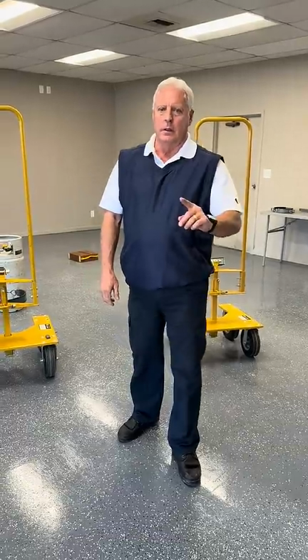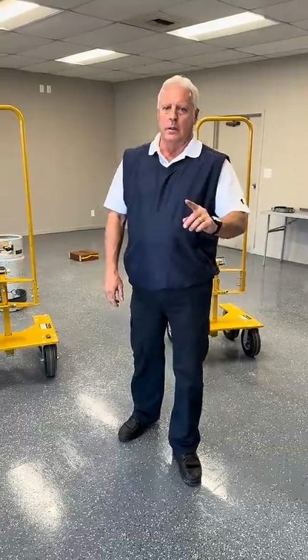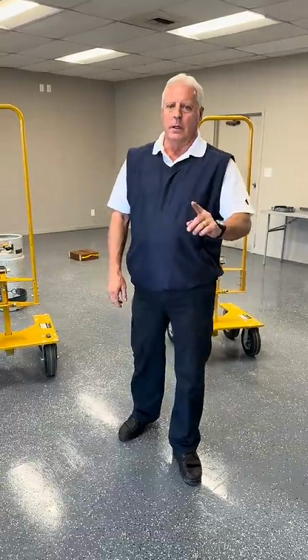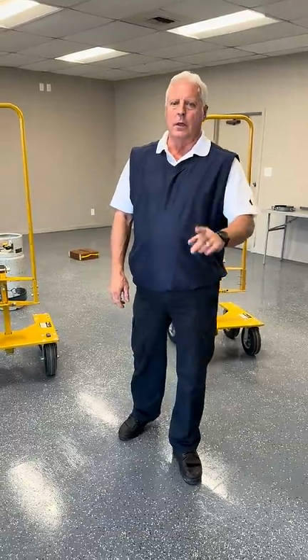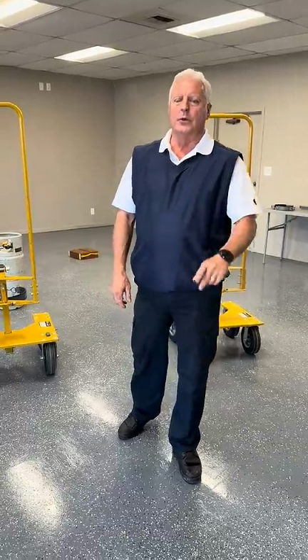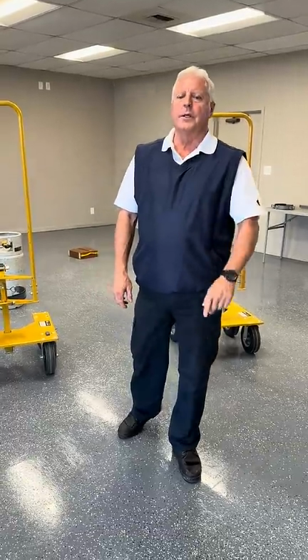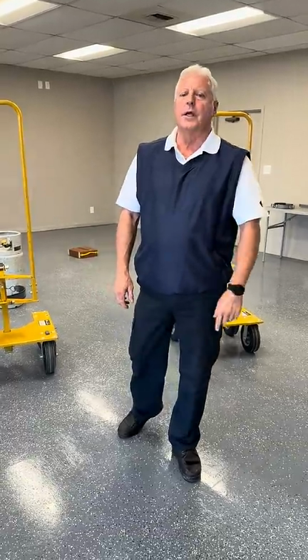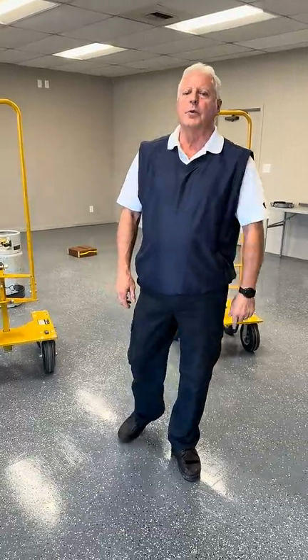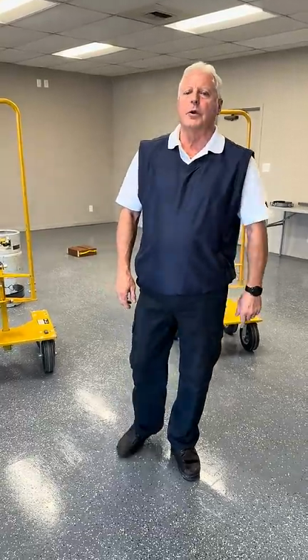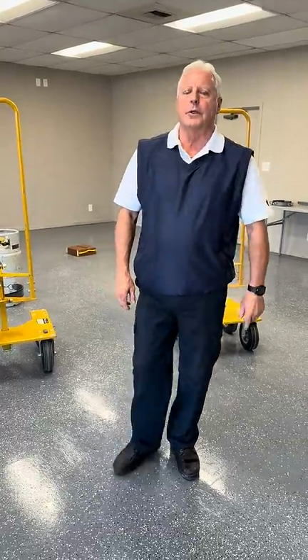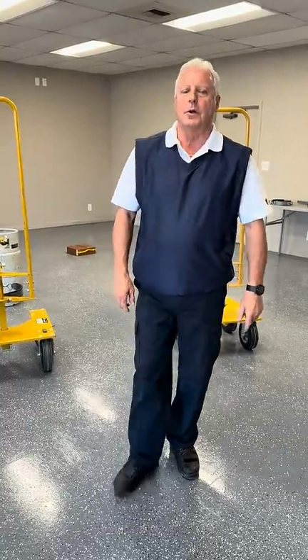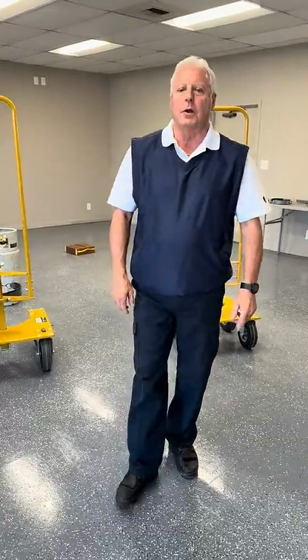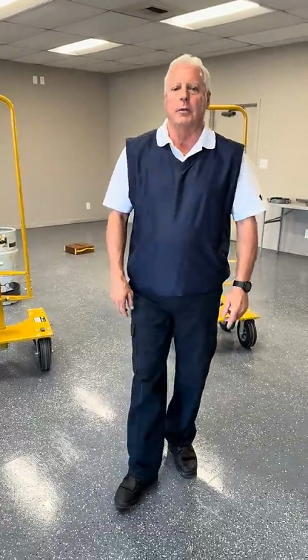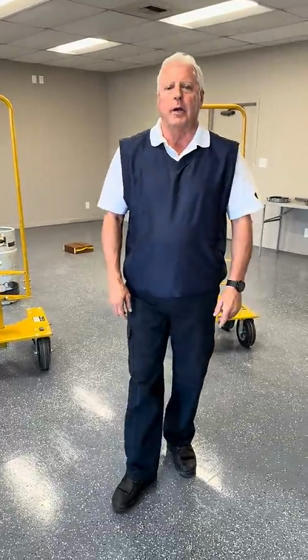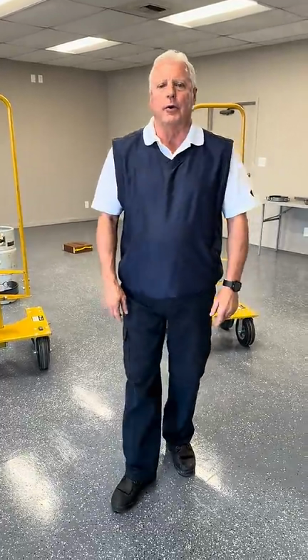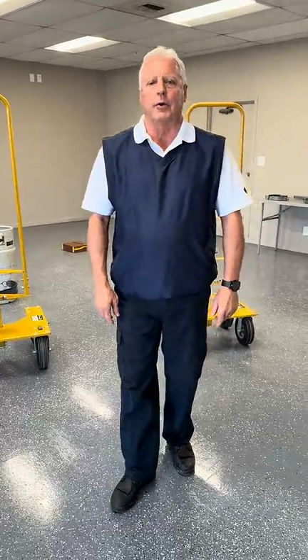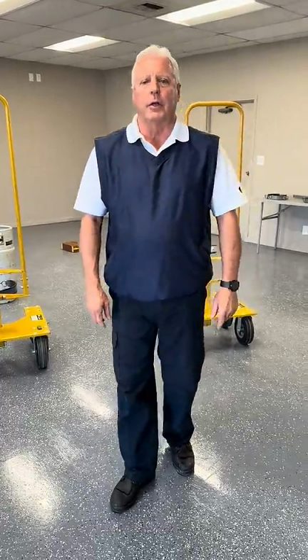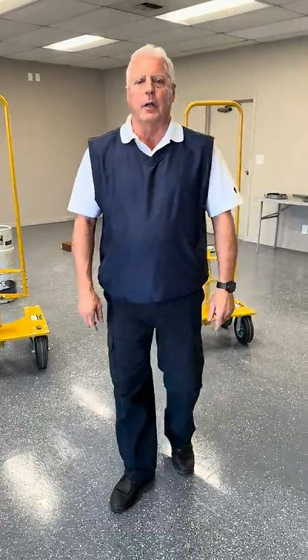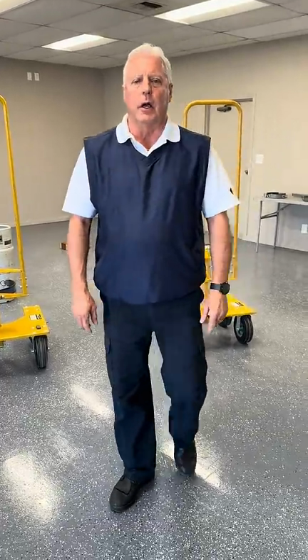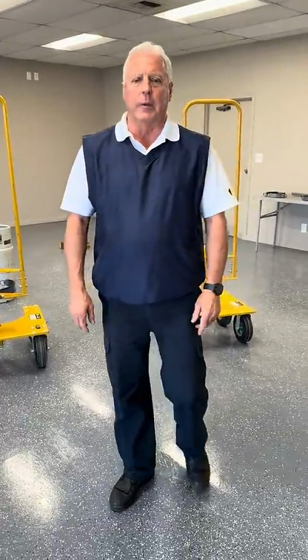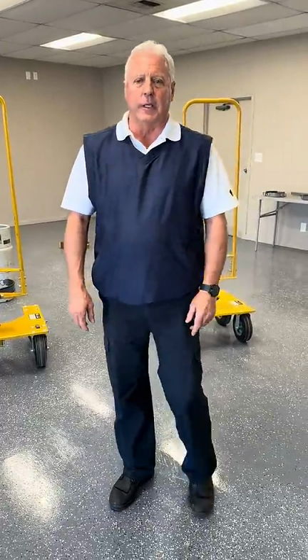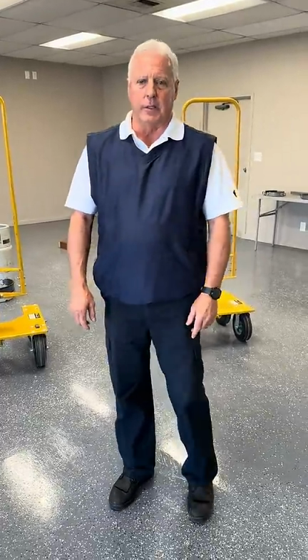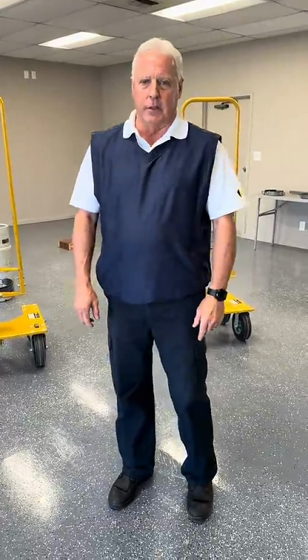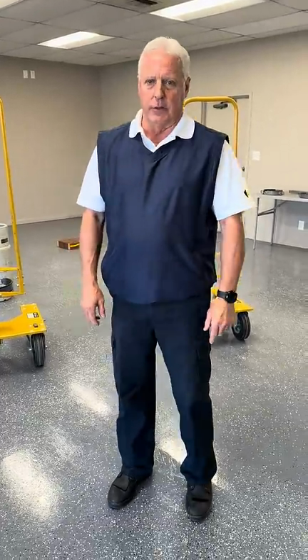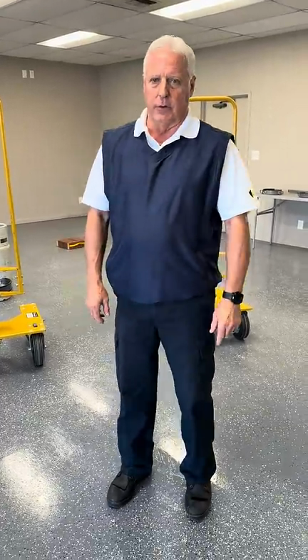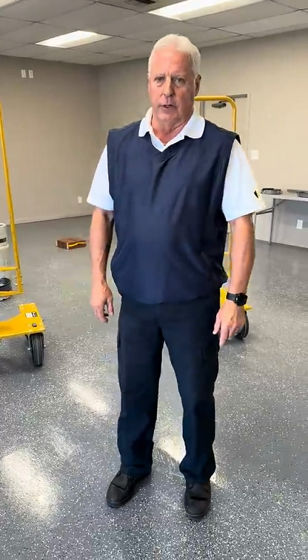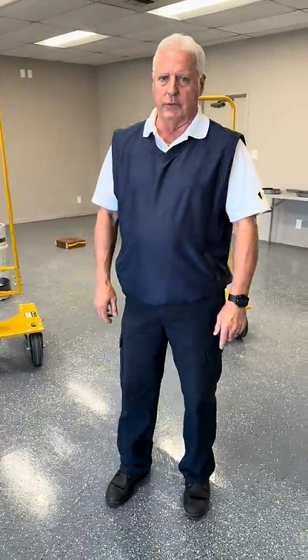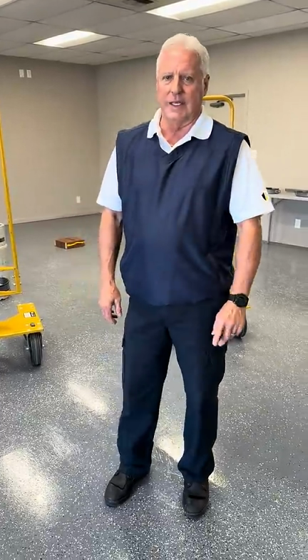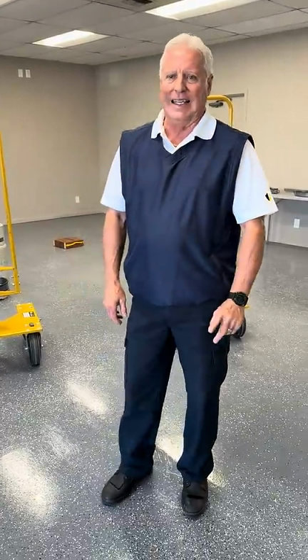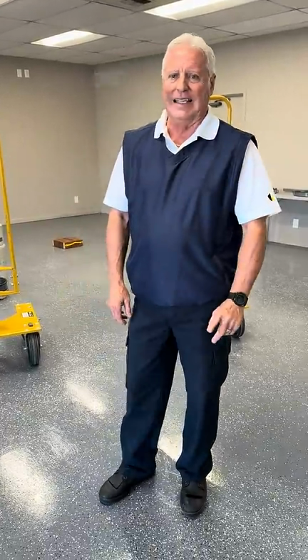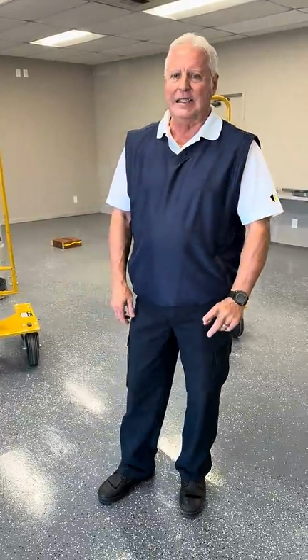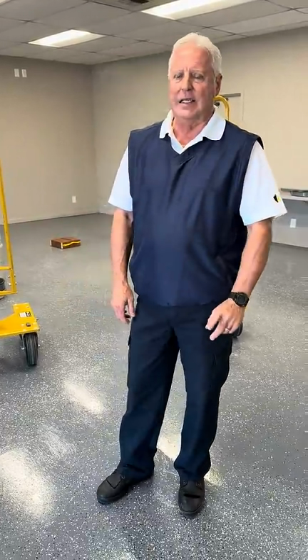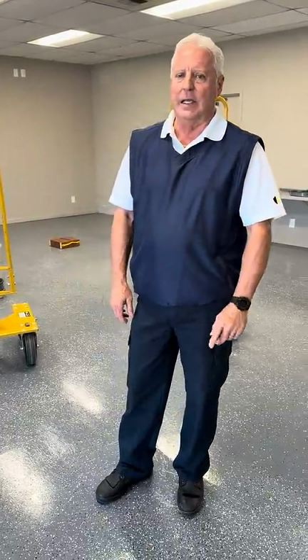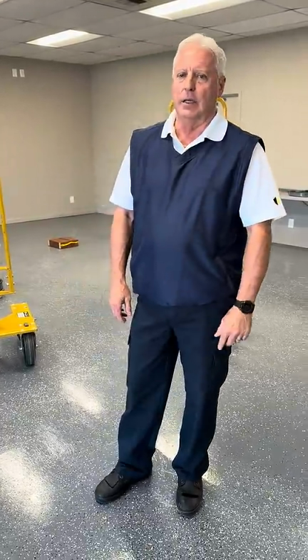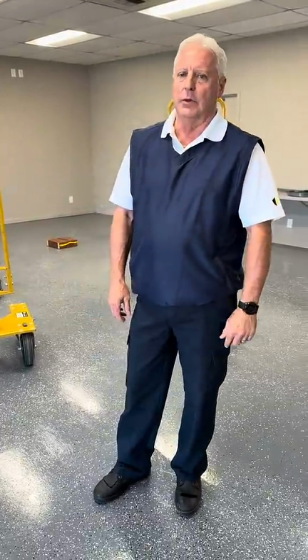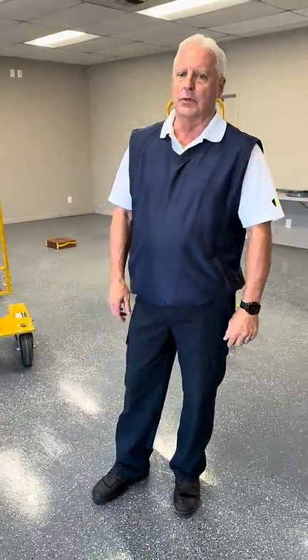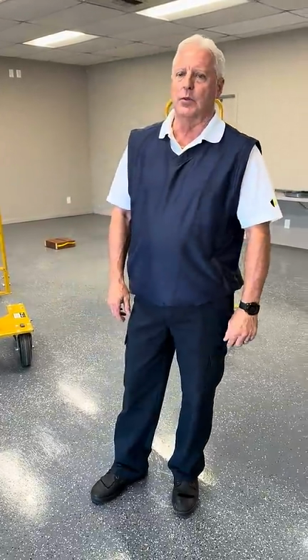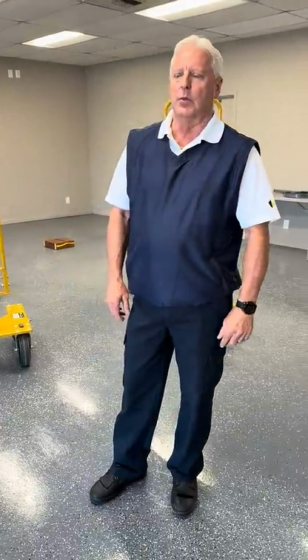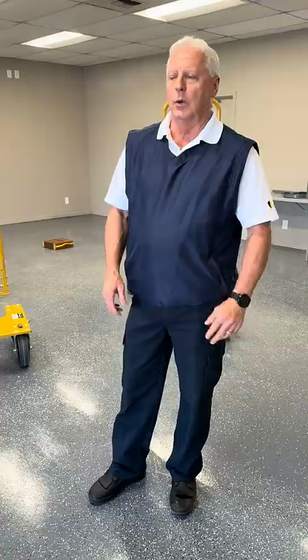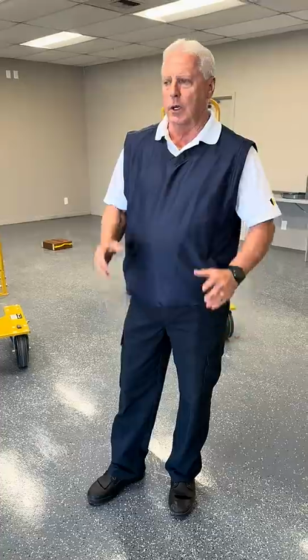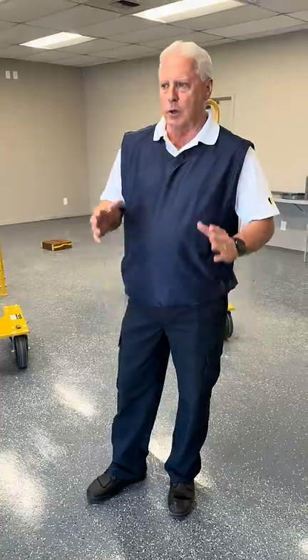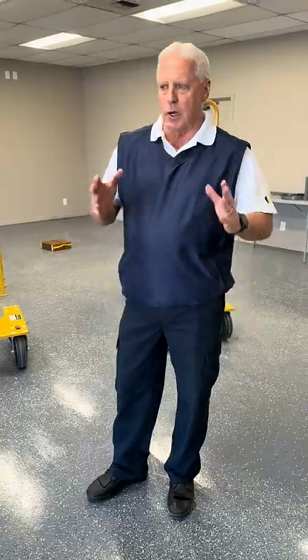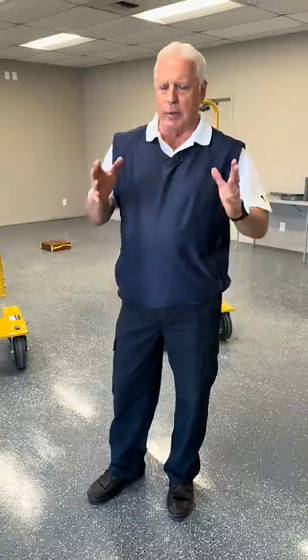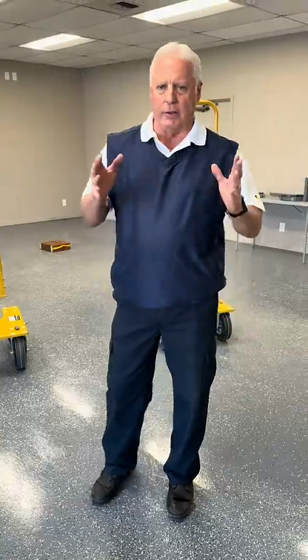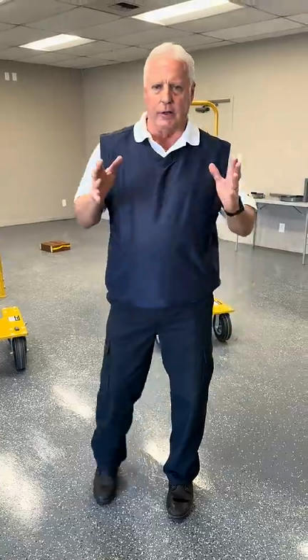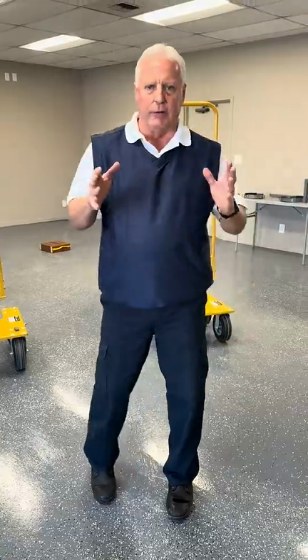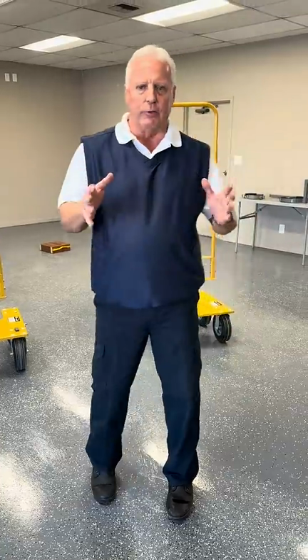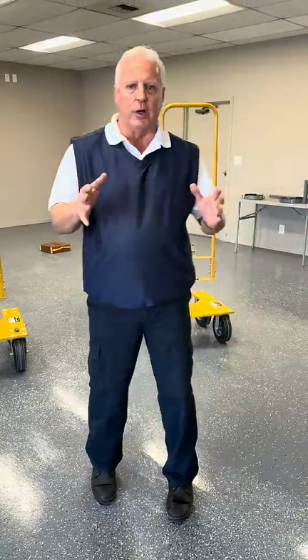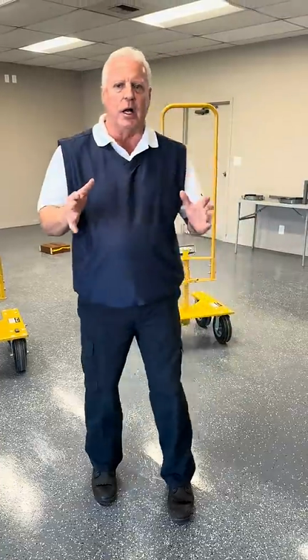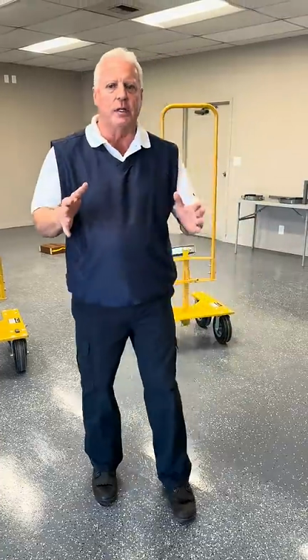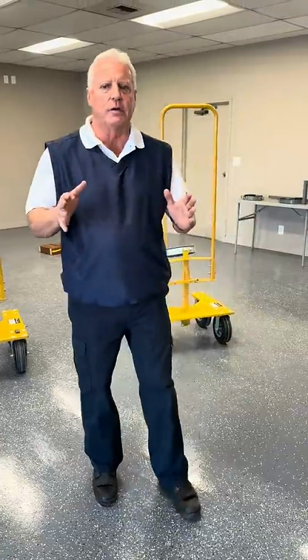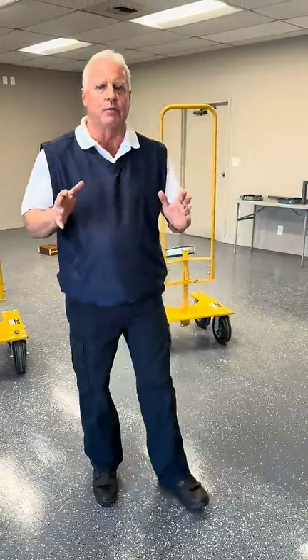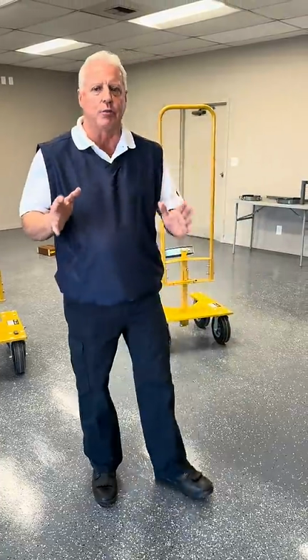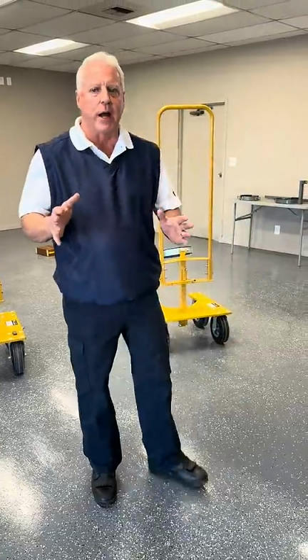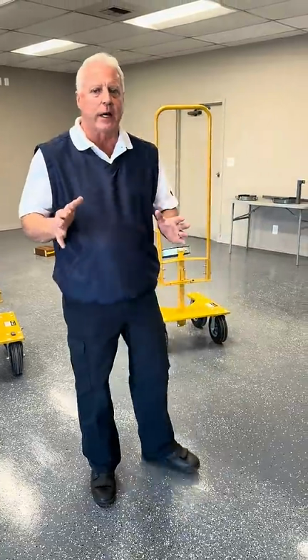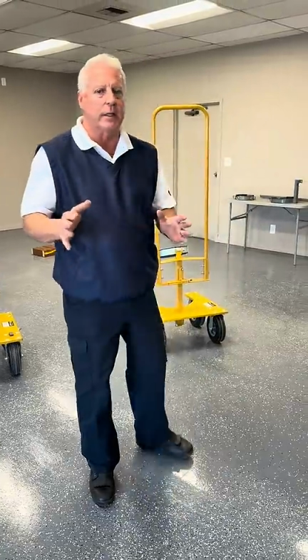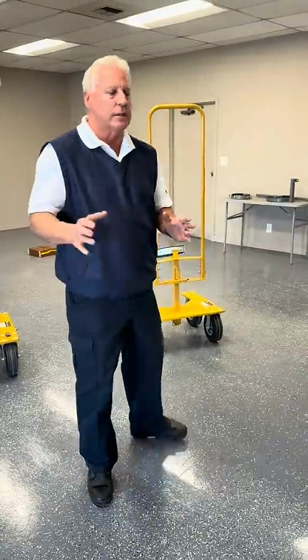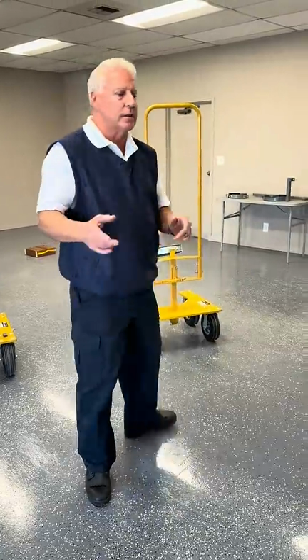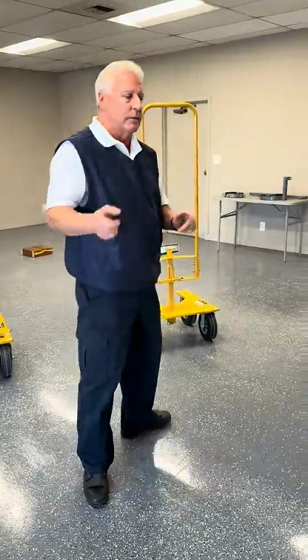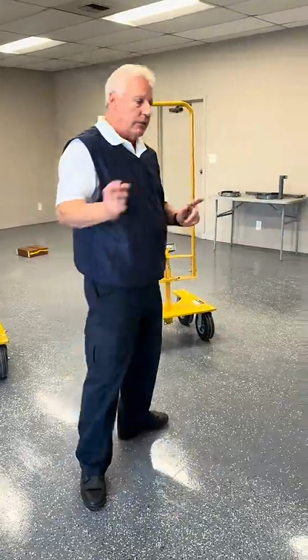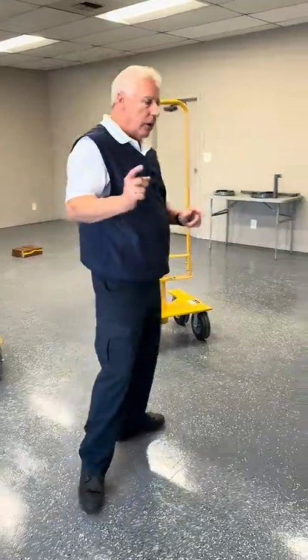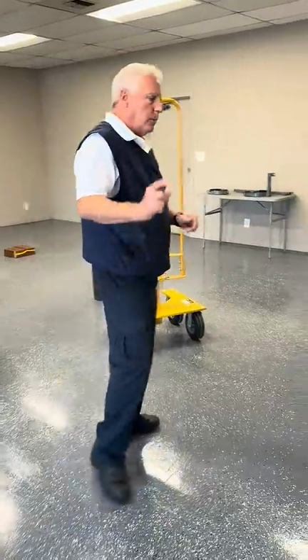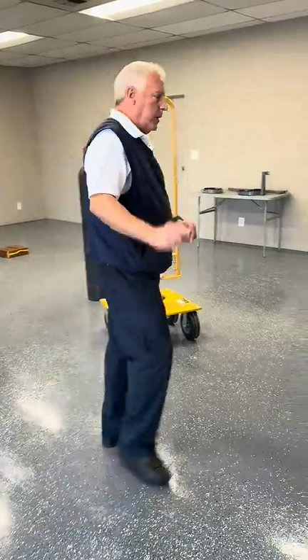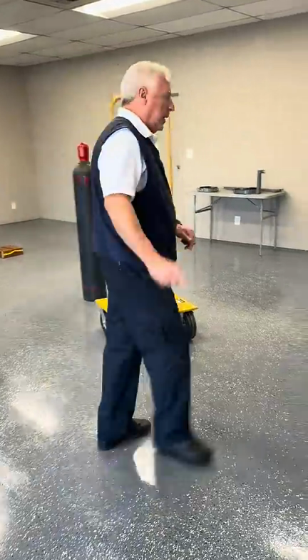Hello, today we're going to talk about ergonomic cylinder lifts, ECLs. We want to talk about the different kinds of brackets. Follow me.